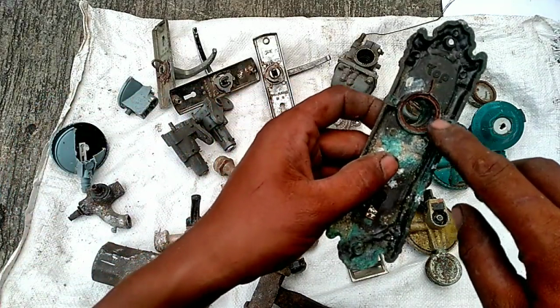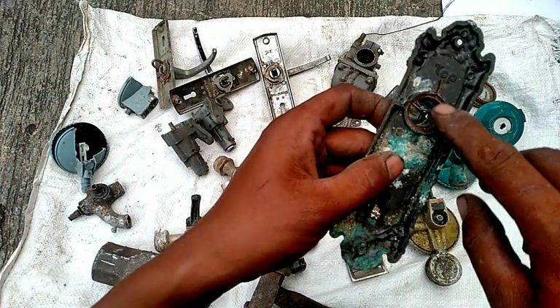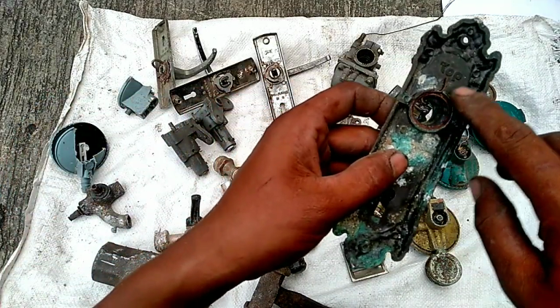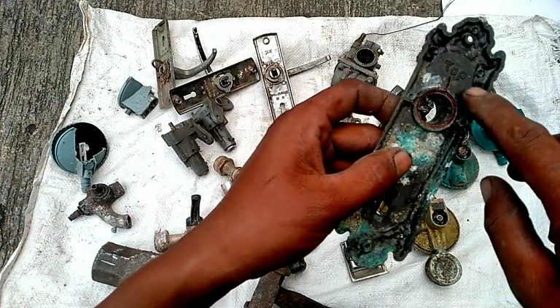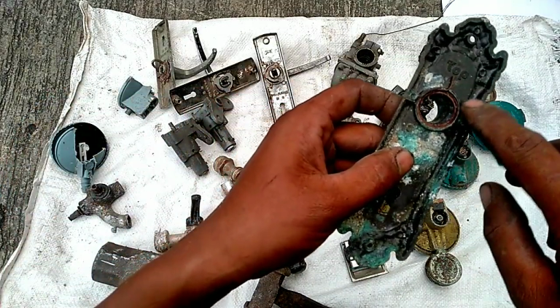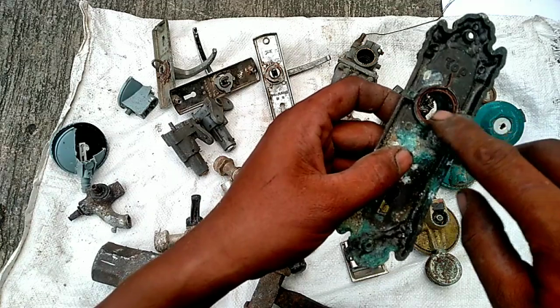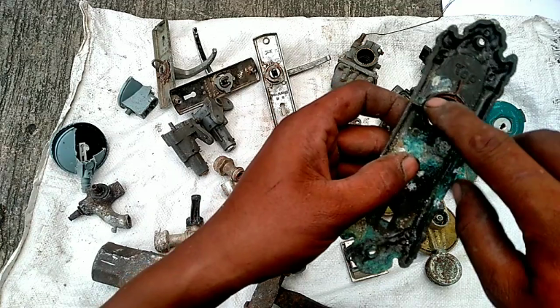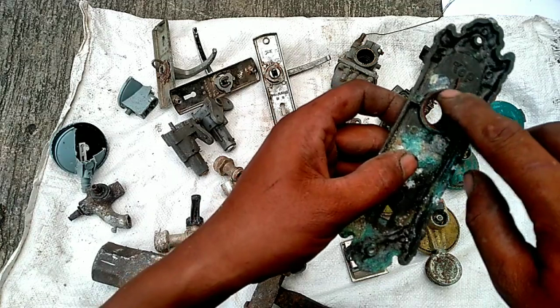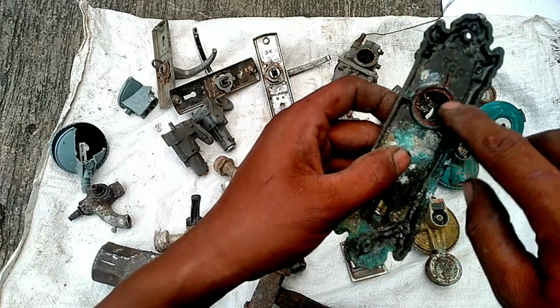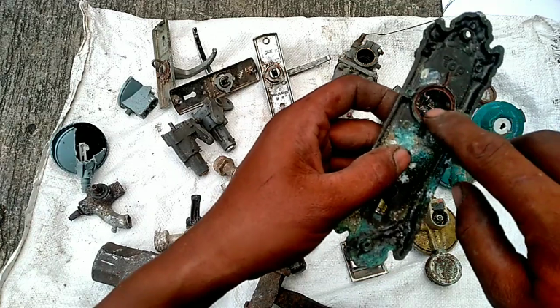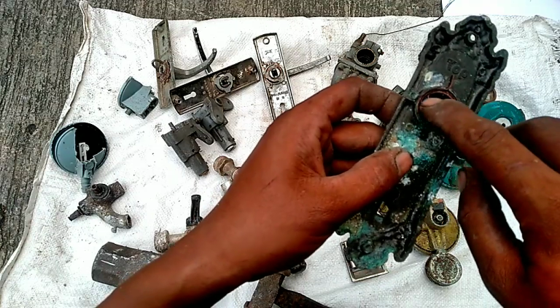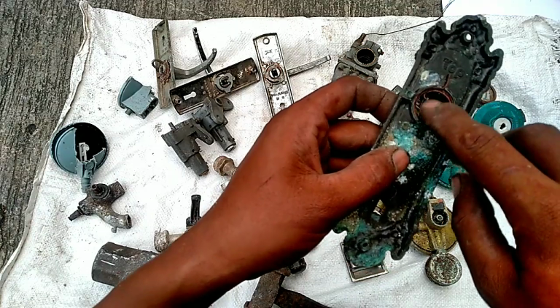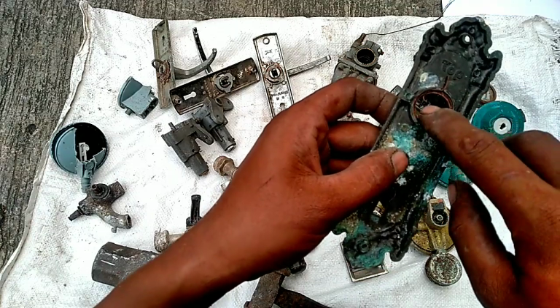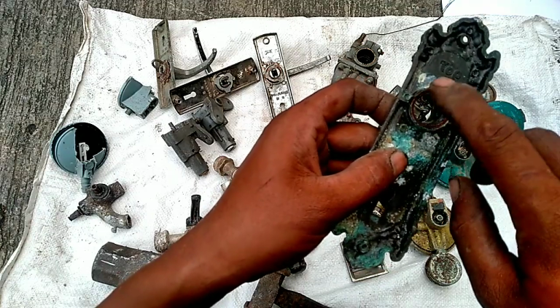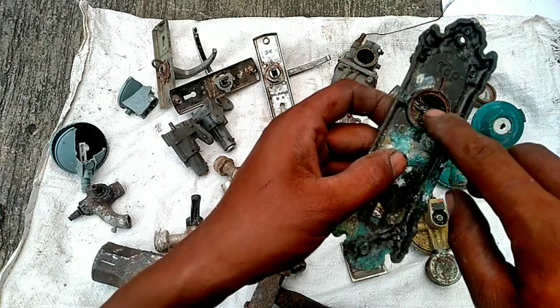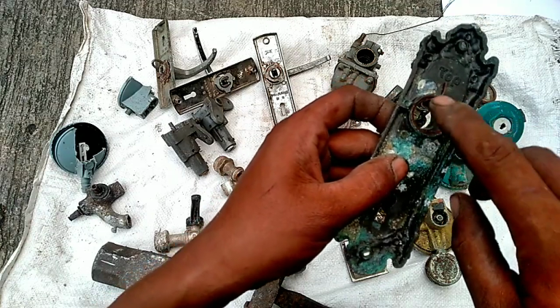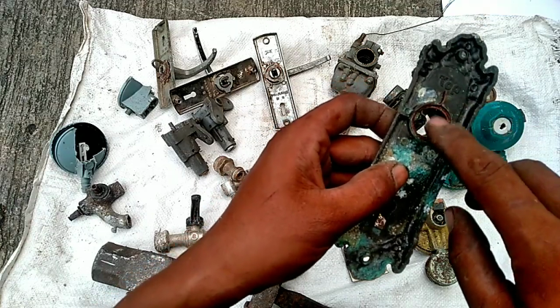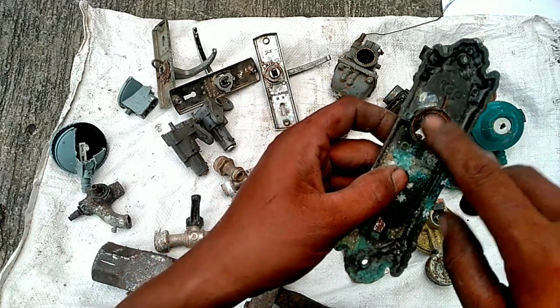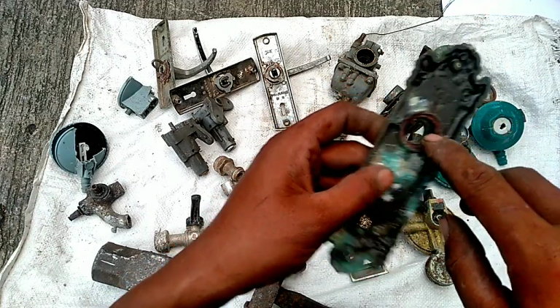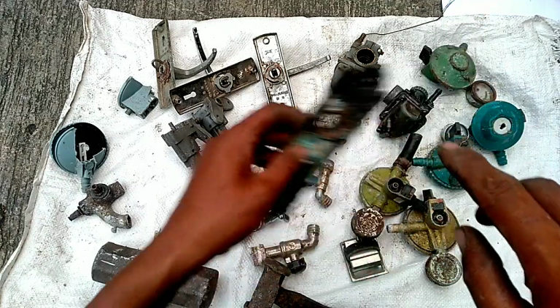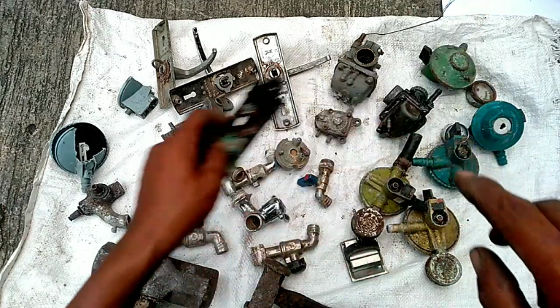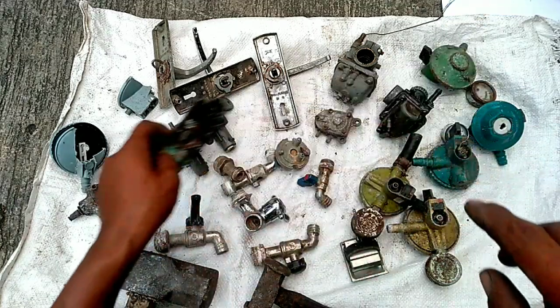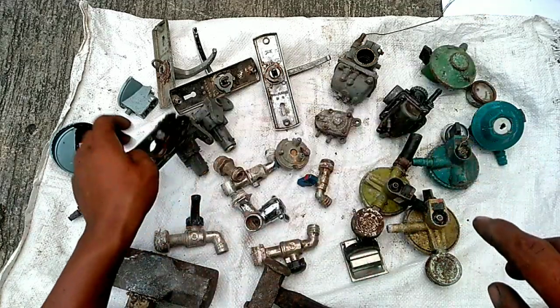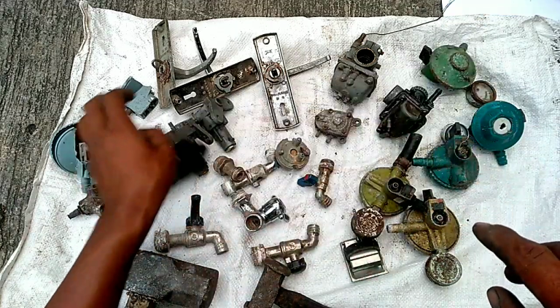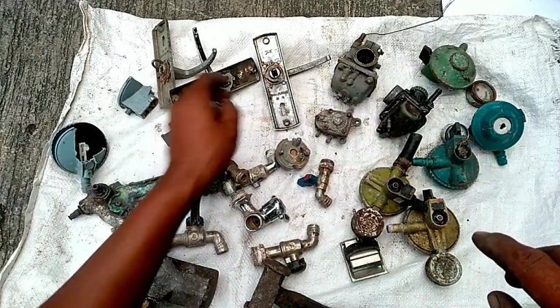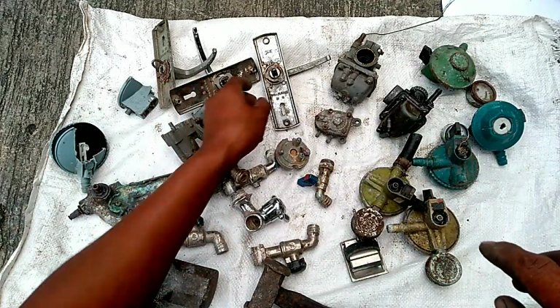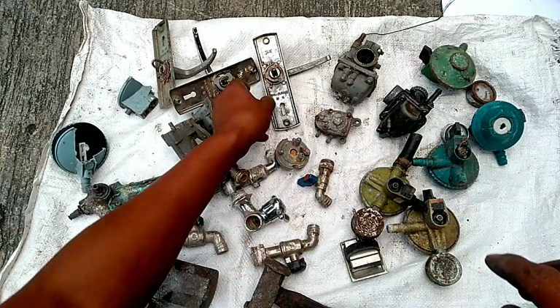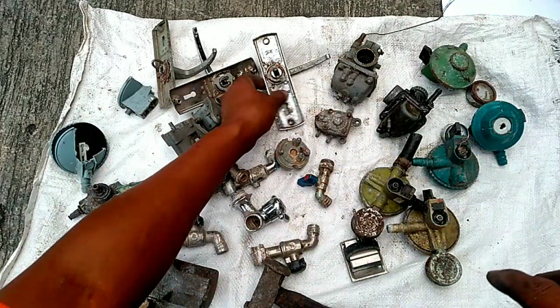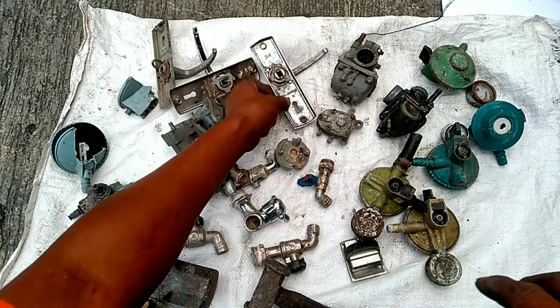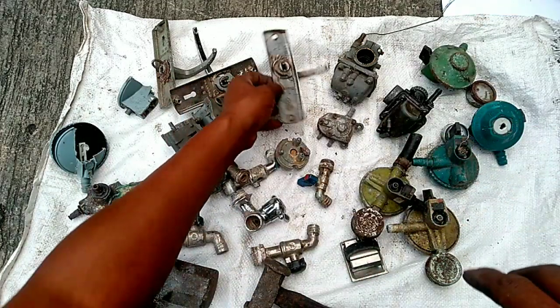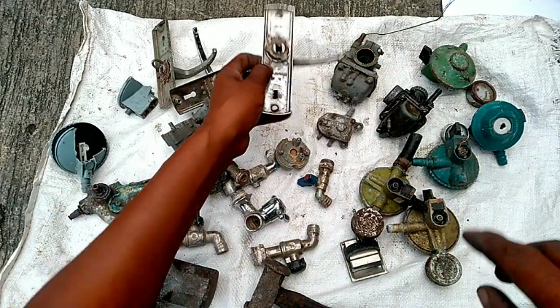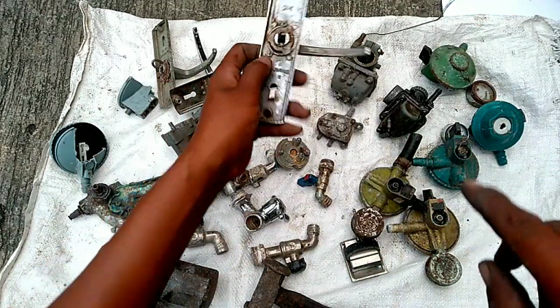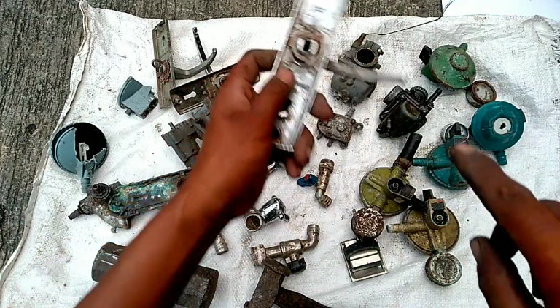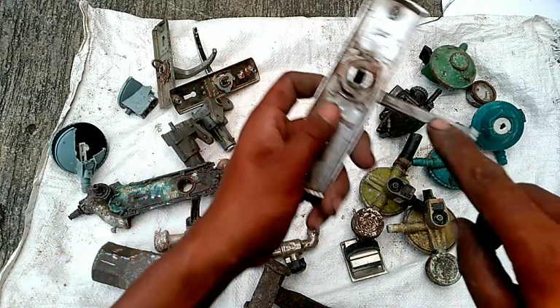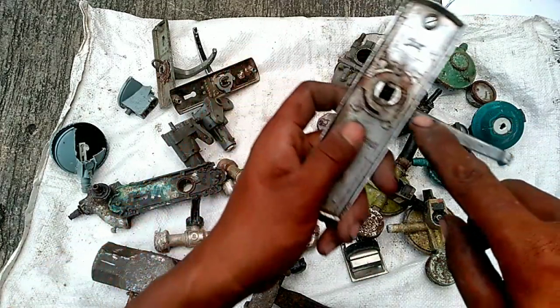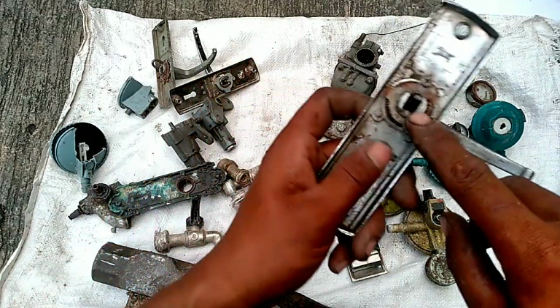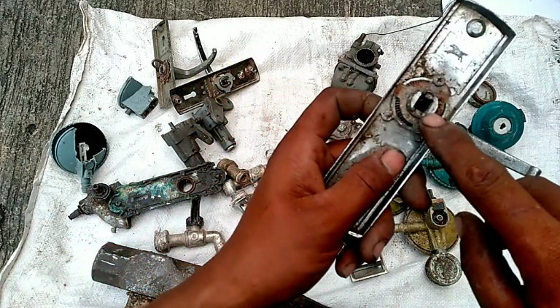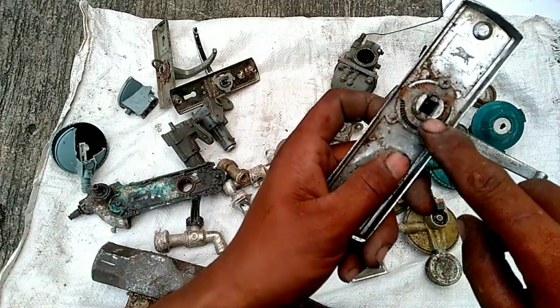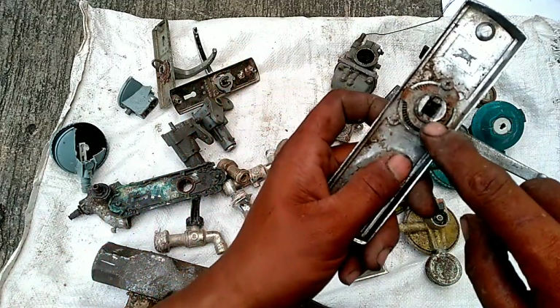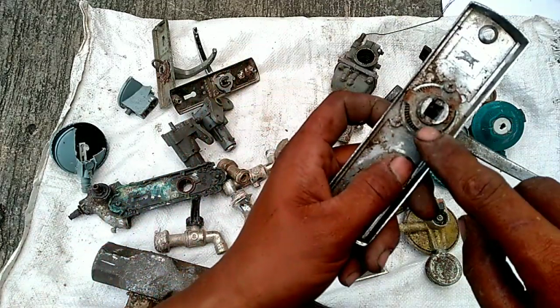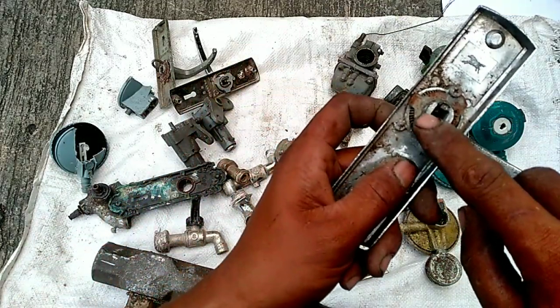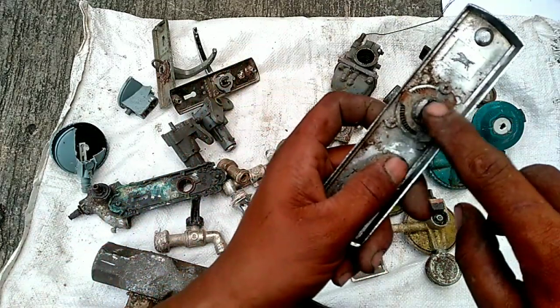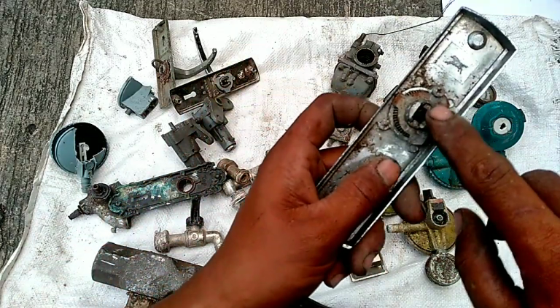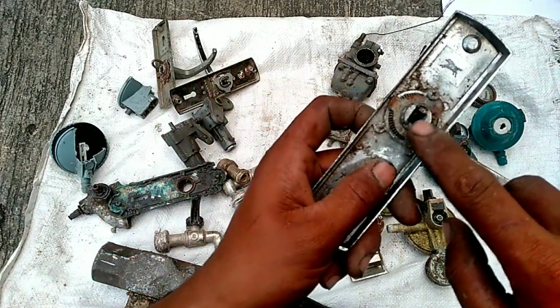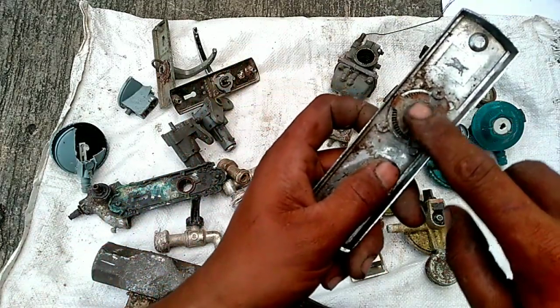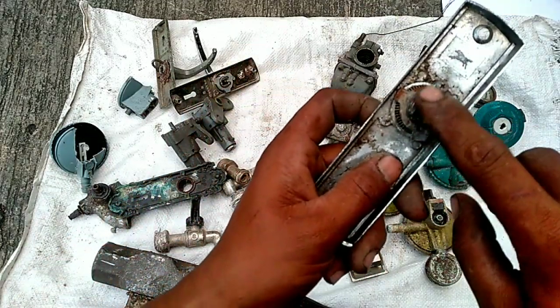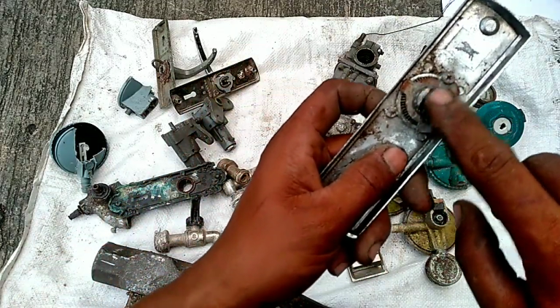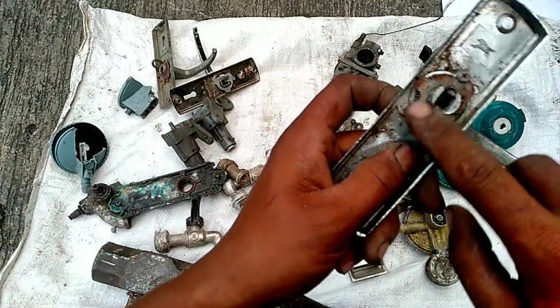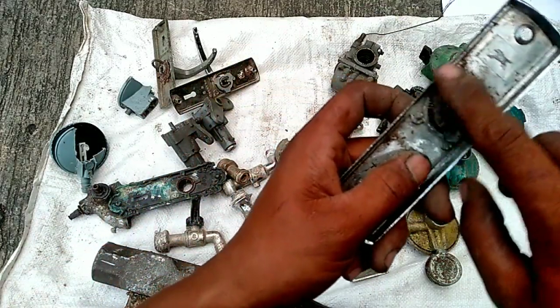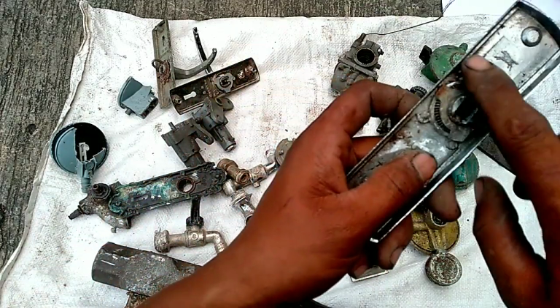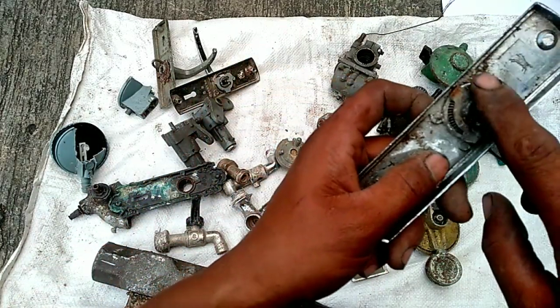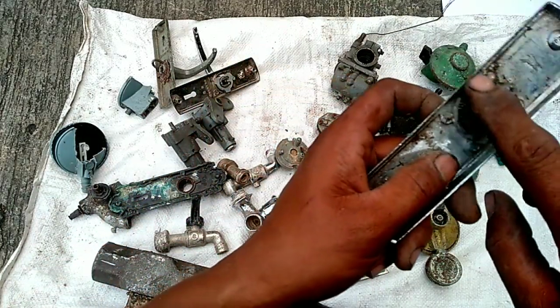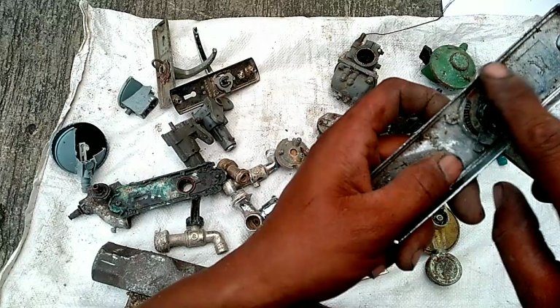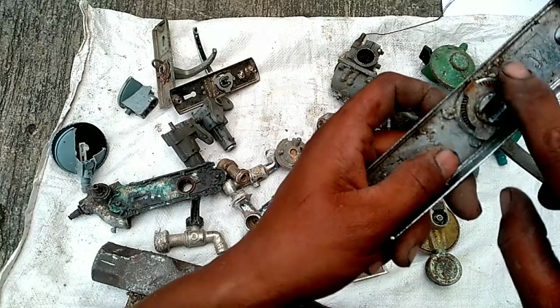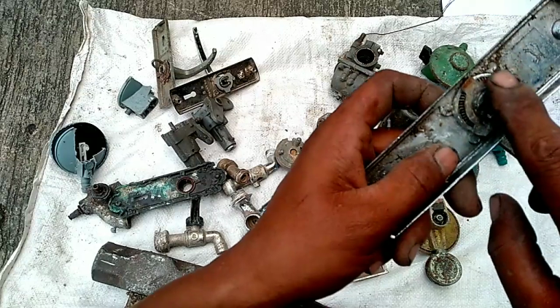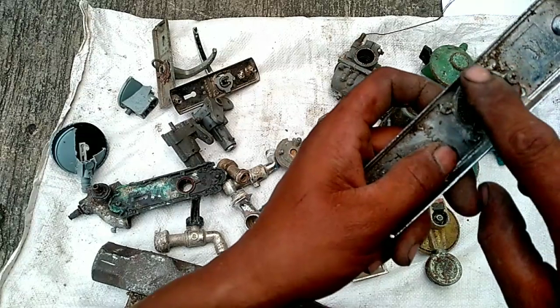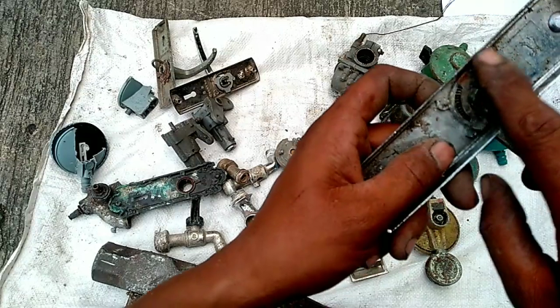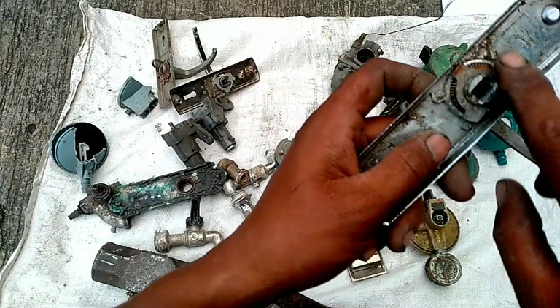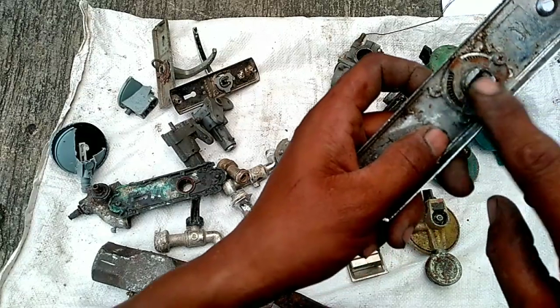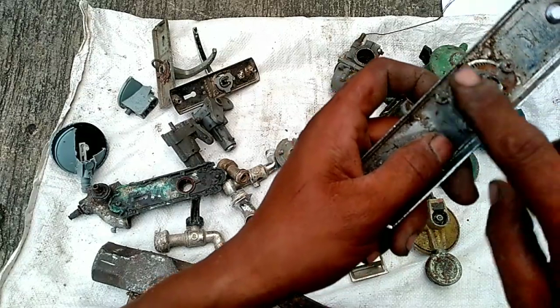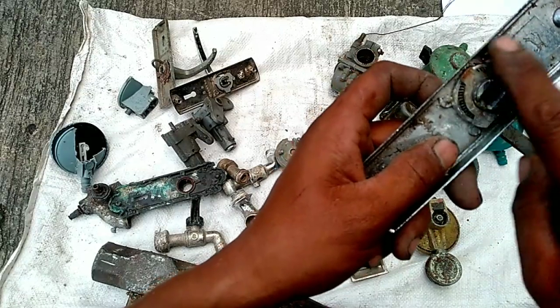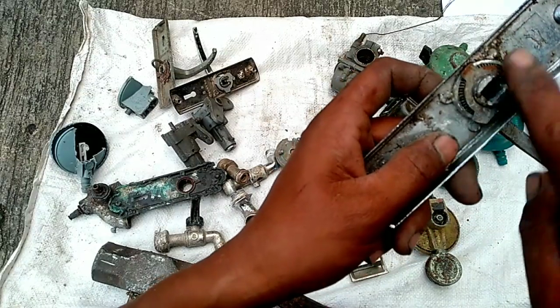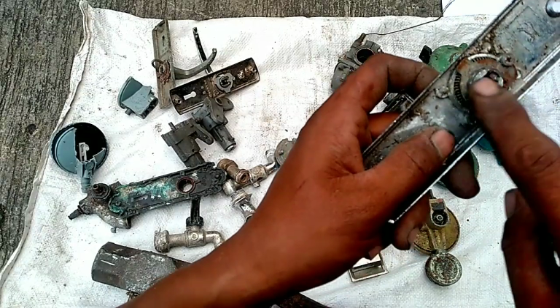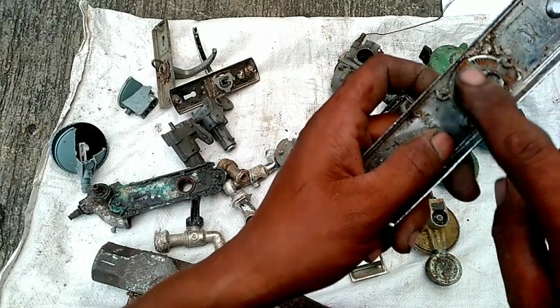Dengan handel pintunya ini, ini harus kita bersihkan. Bagian ini harus kita bersihkan juga.